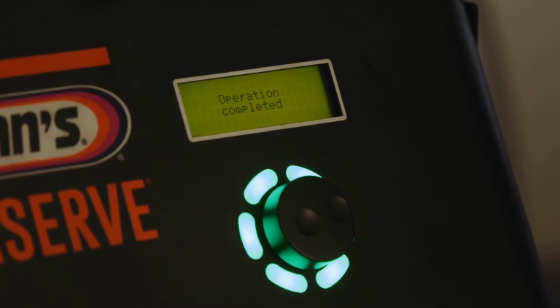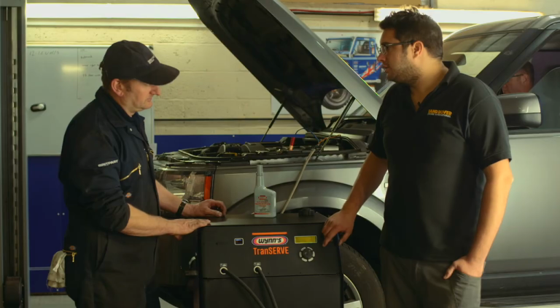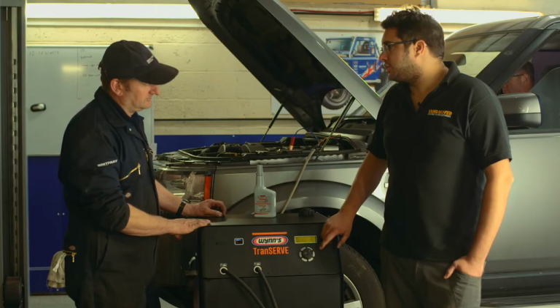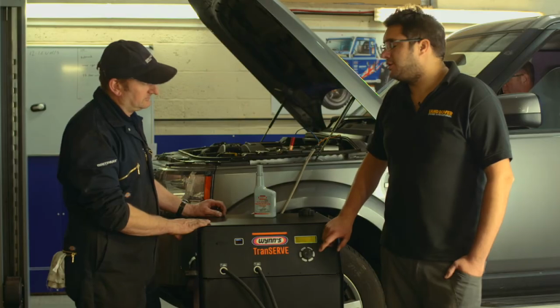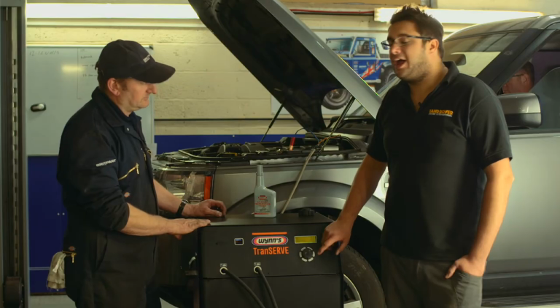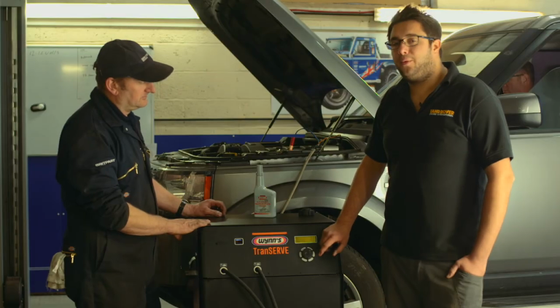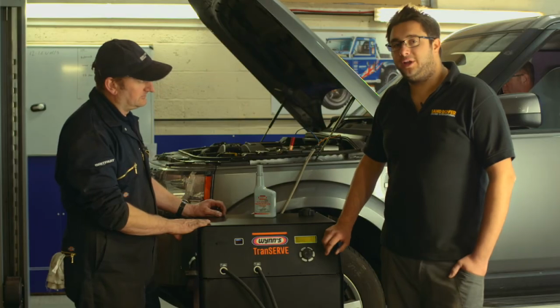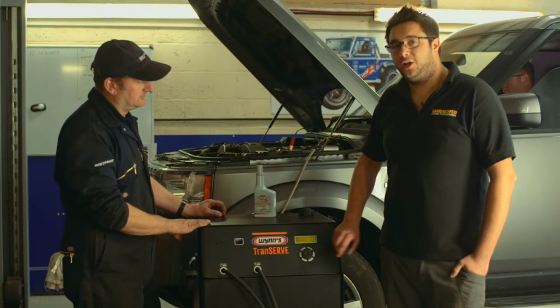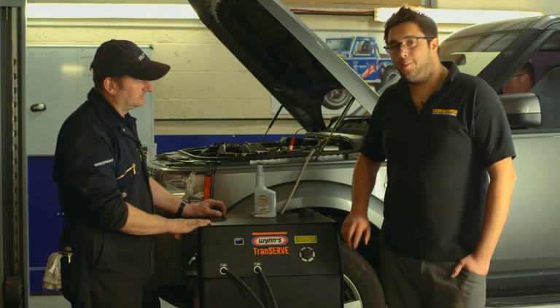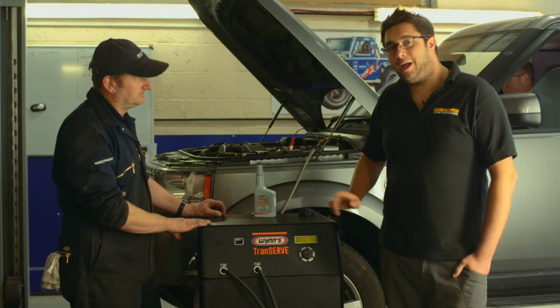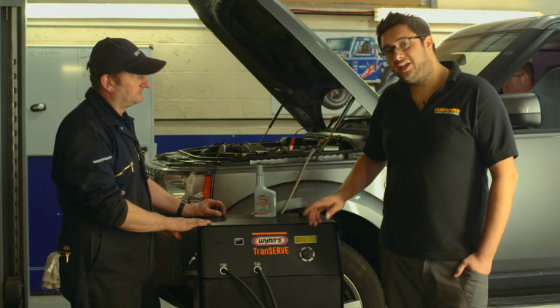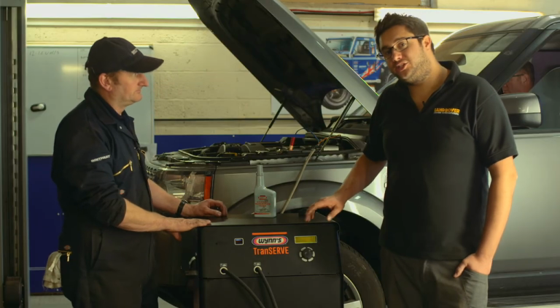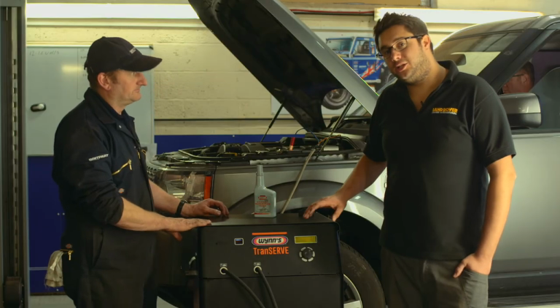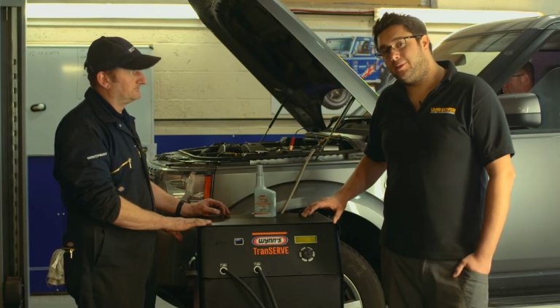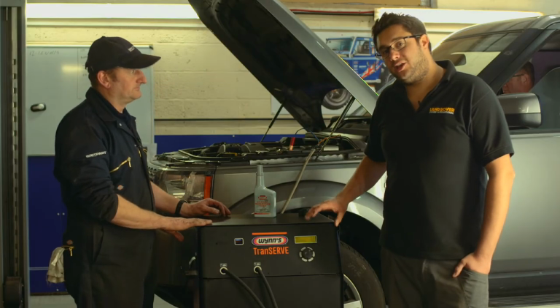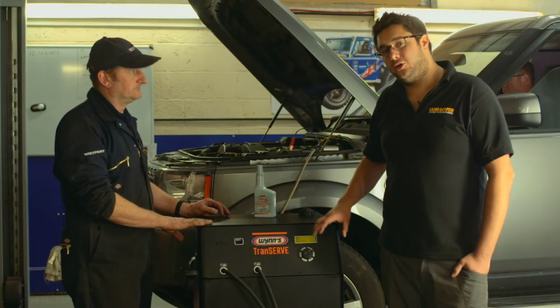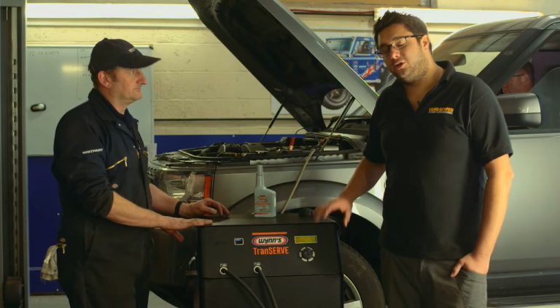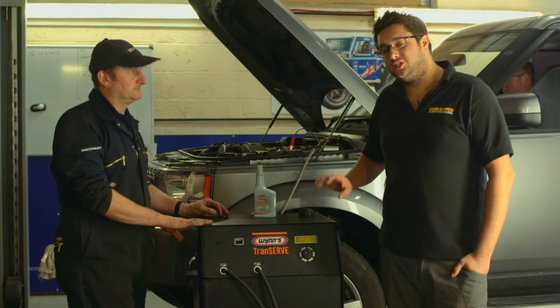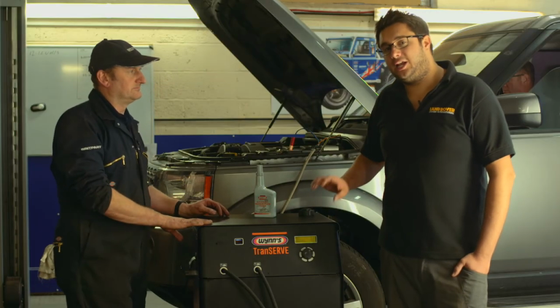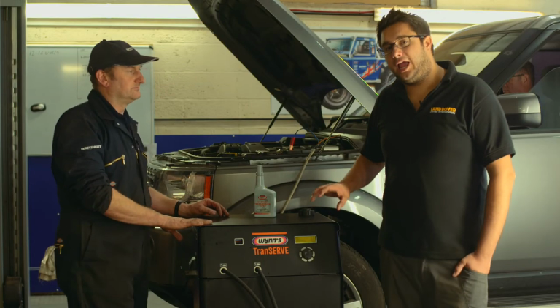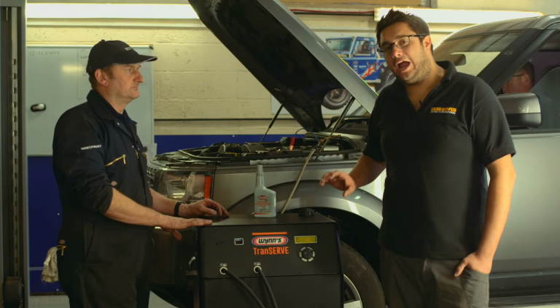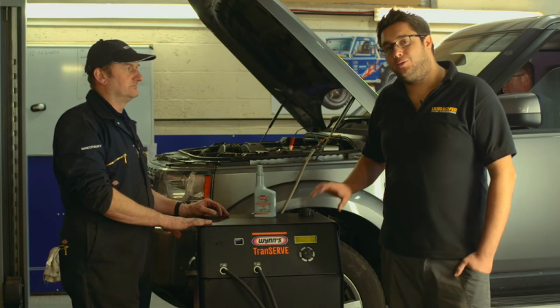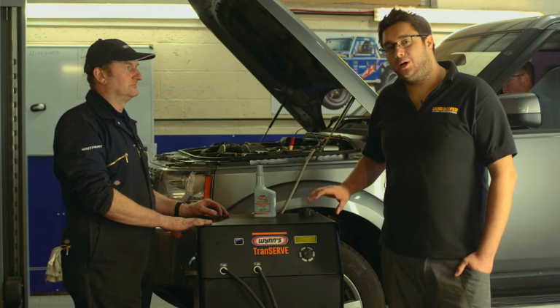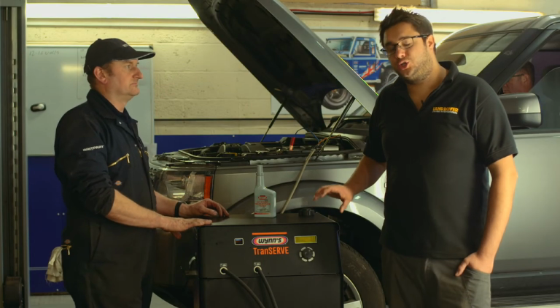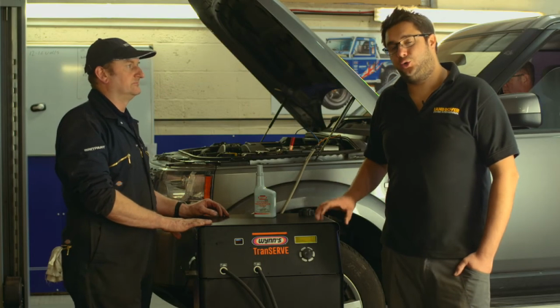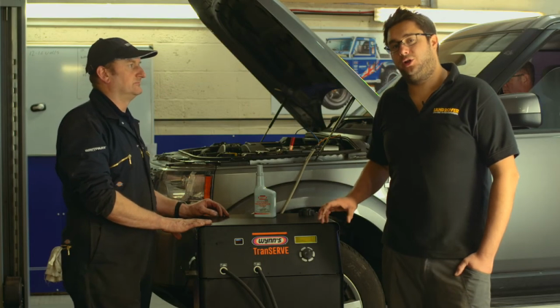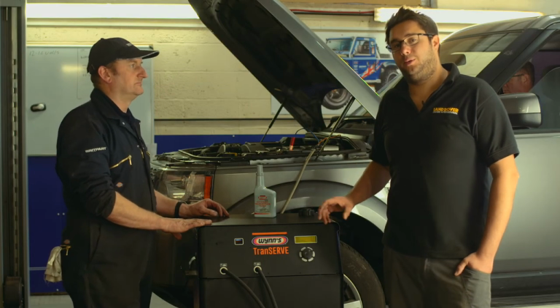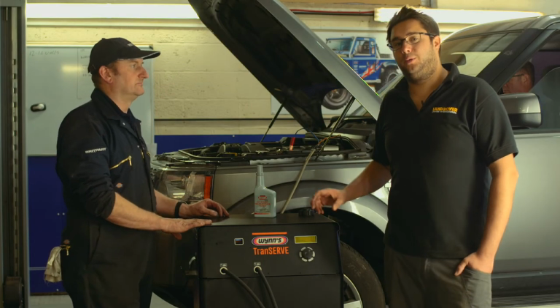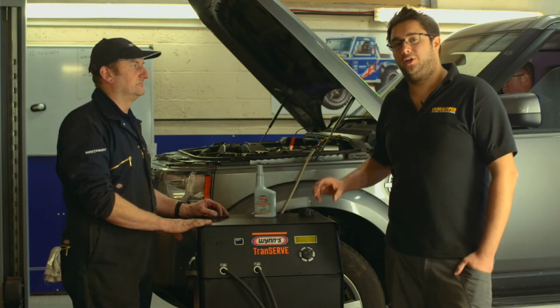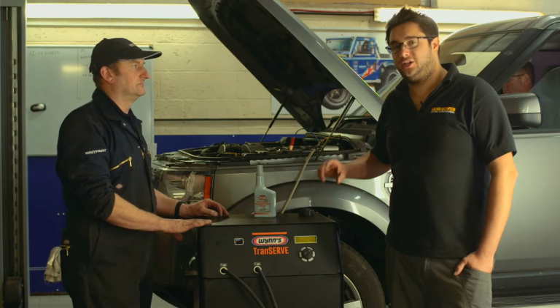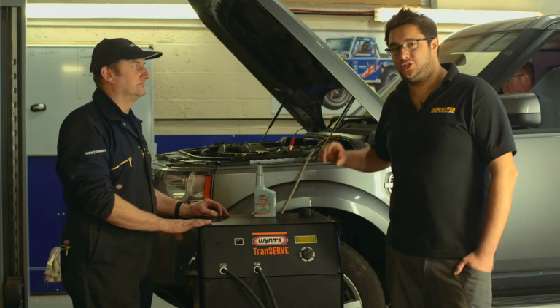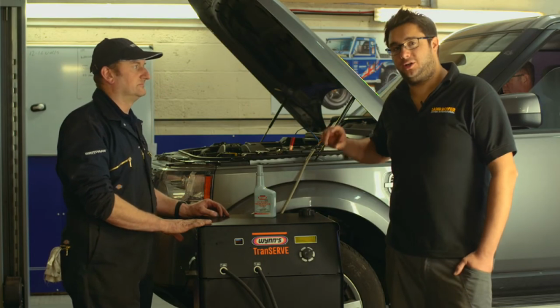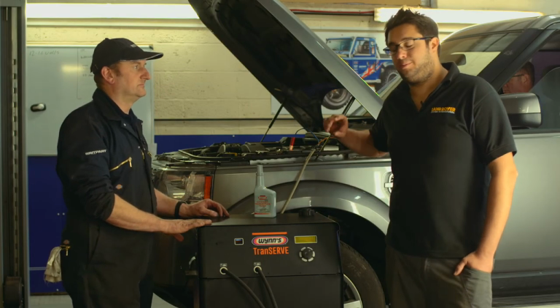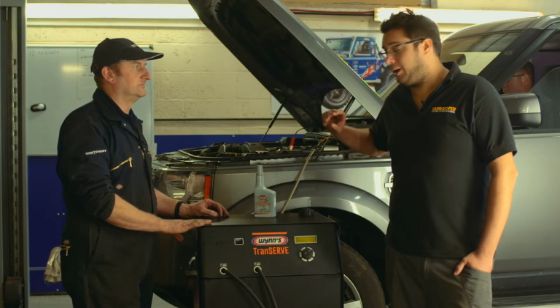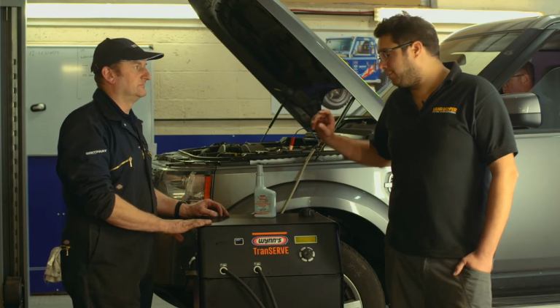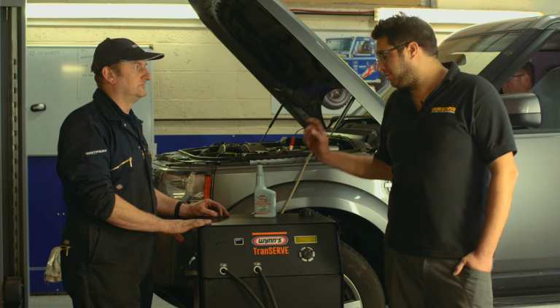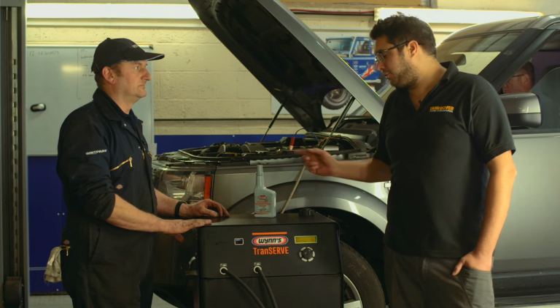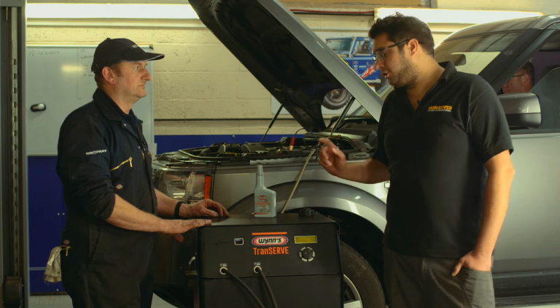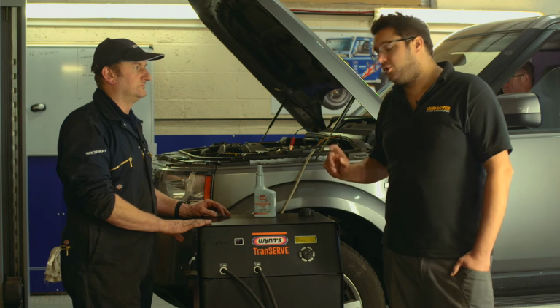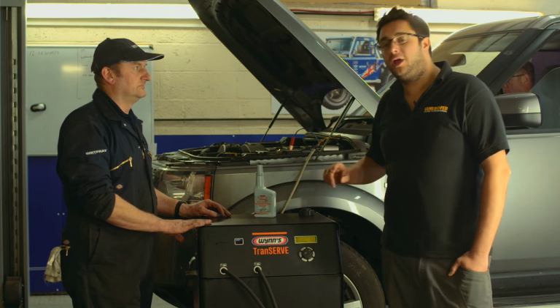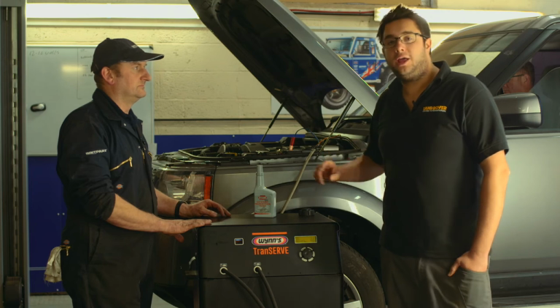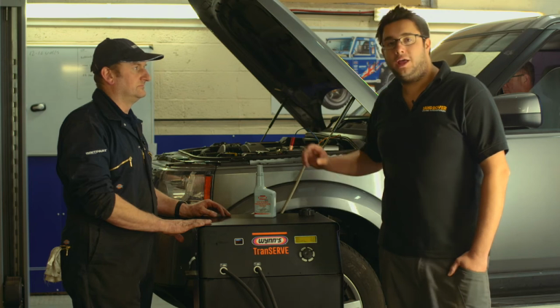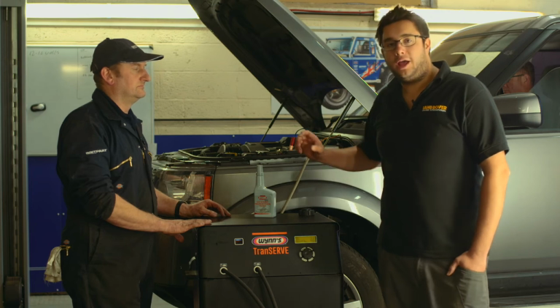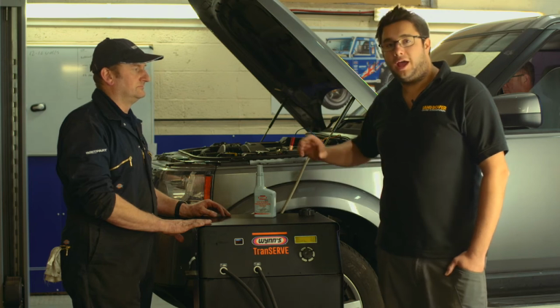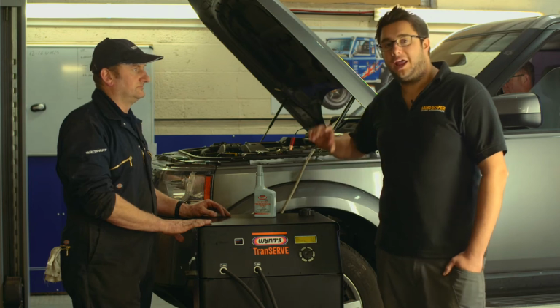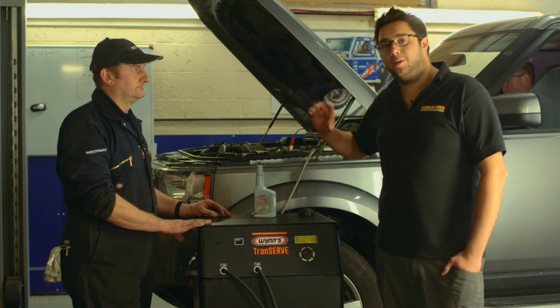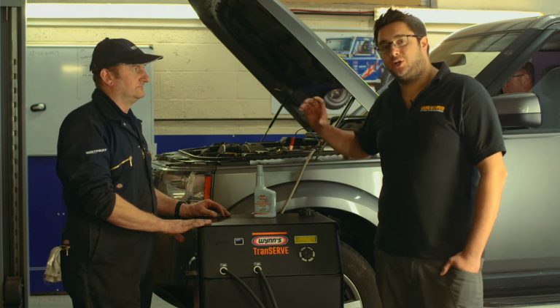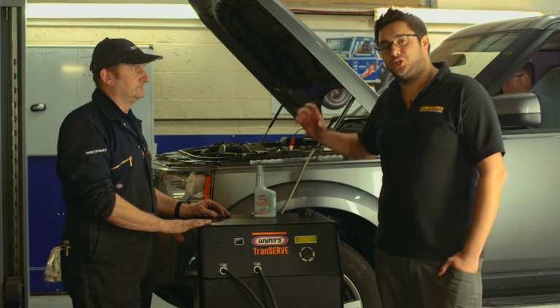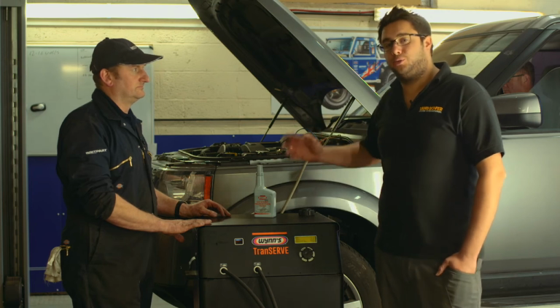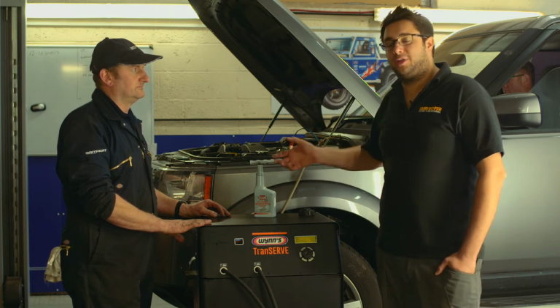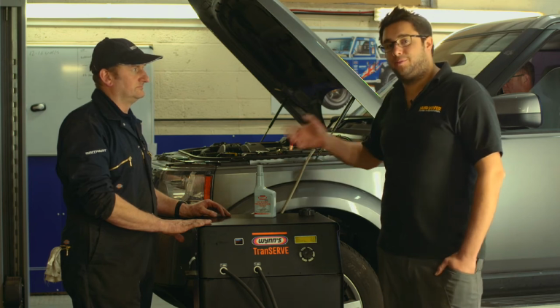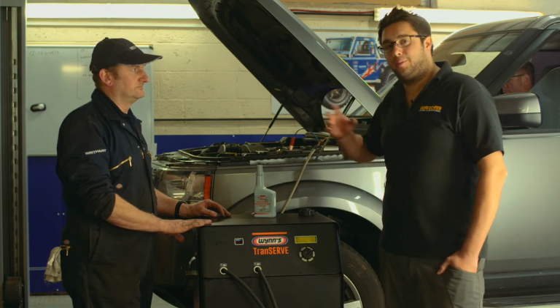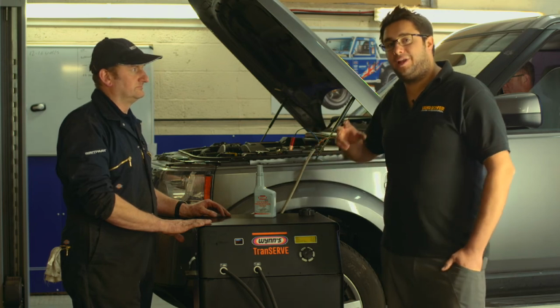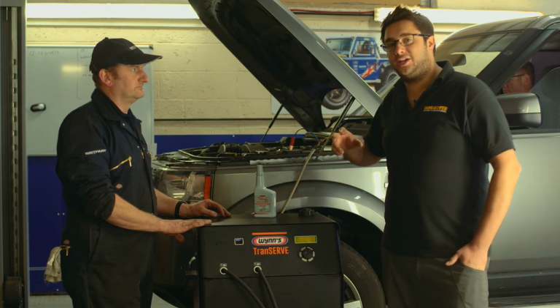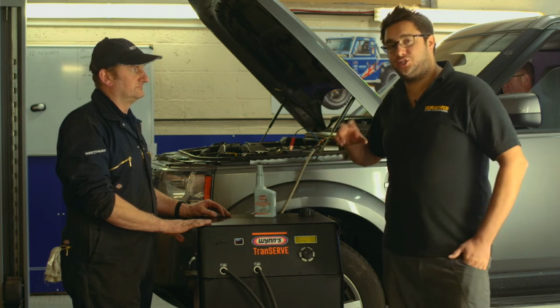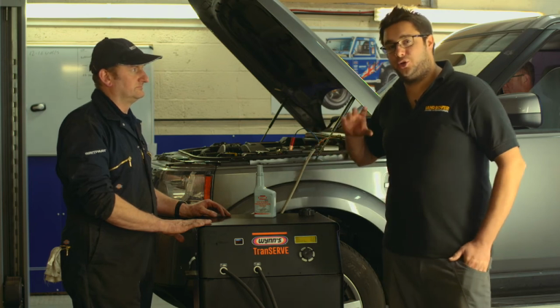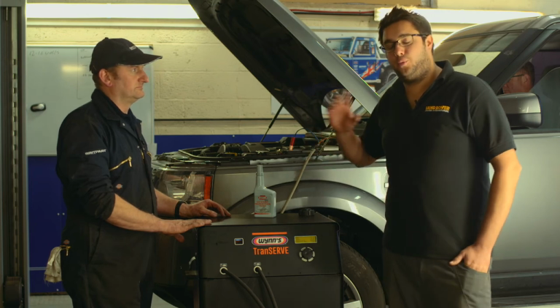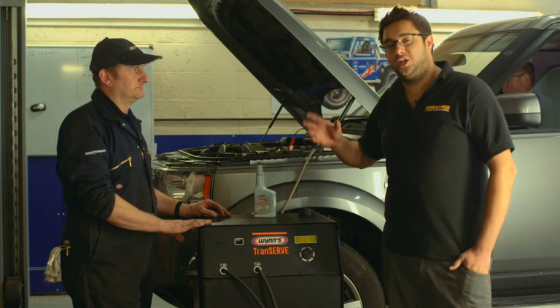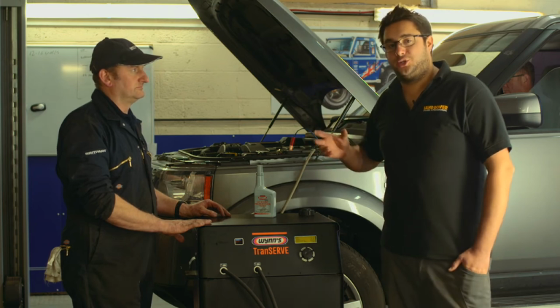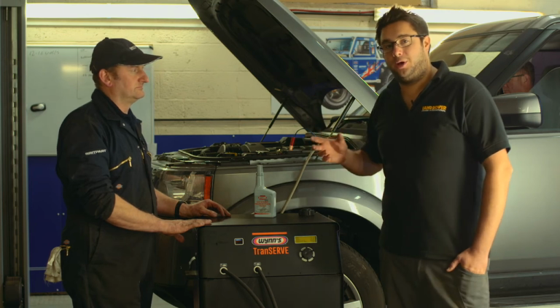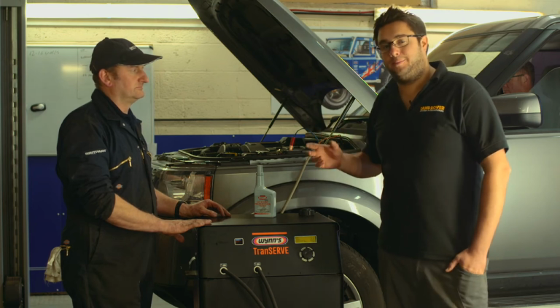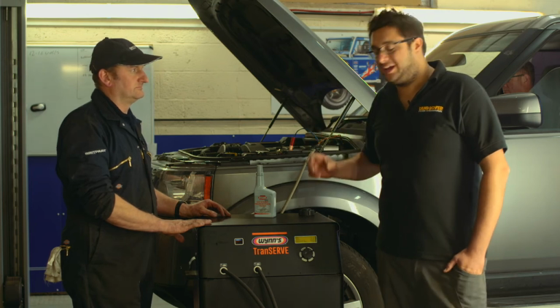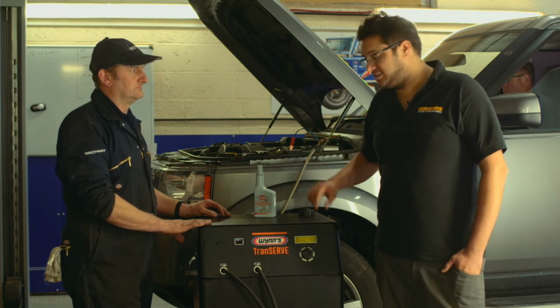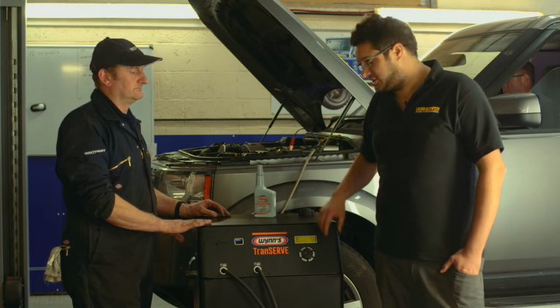So now we can go back into the menu and tell it how much oil we want it to pump through, and how much it will then replace on a one-to-one basis.